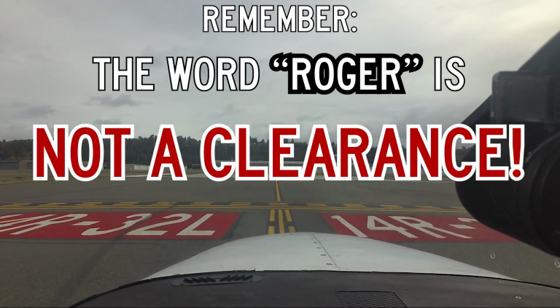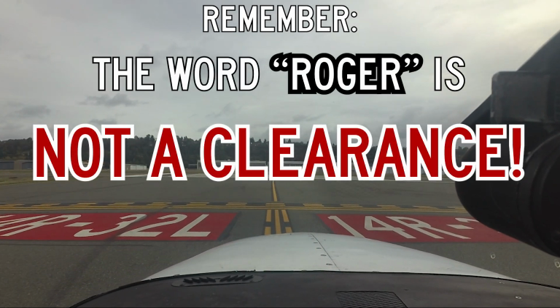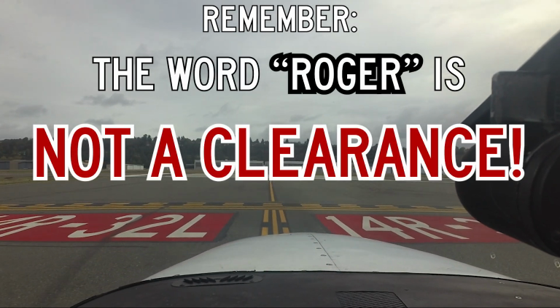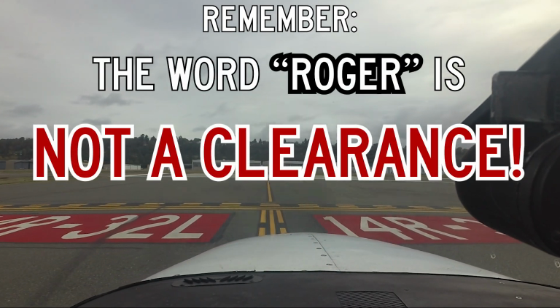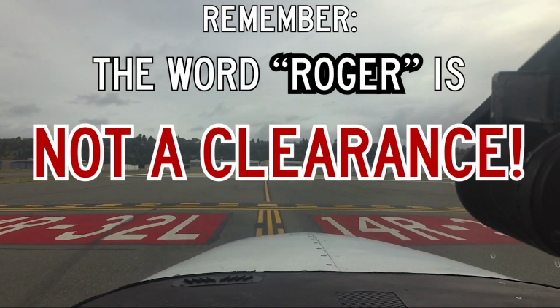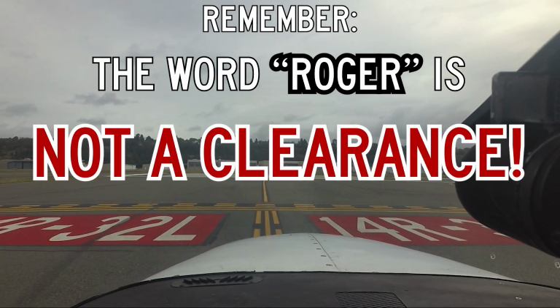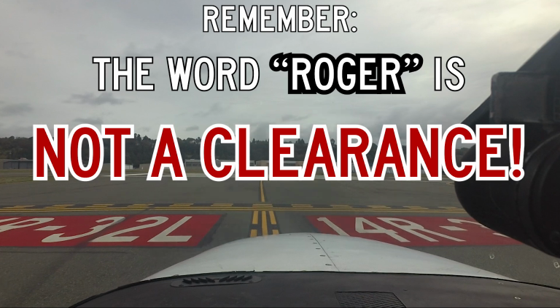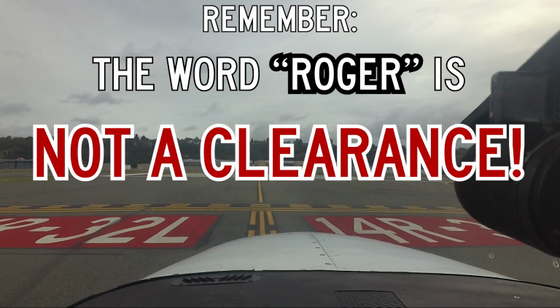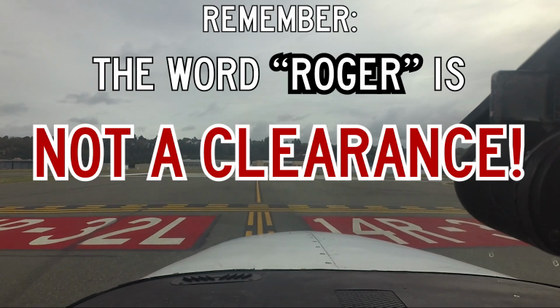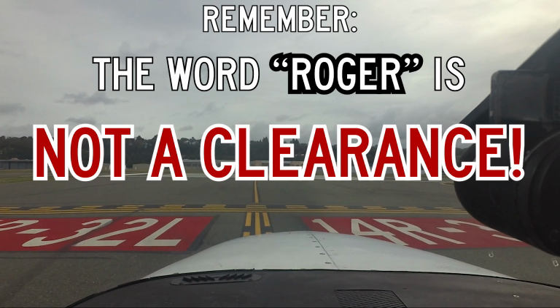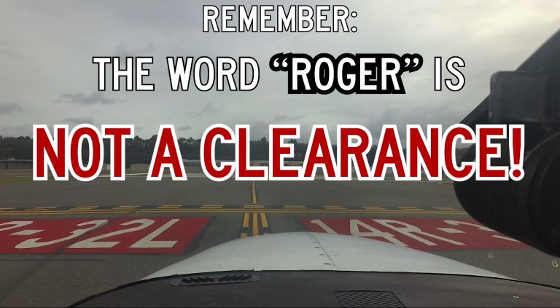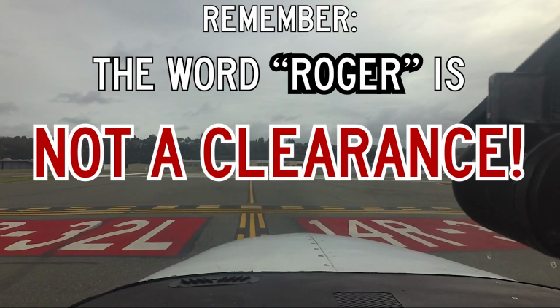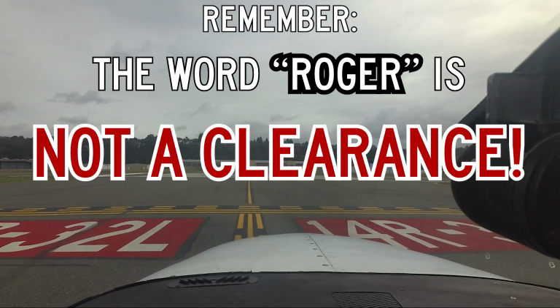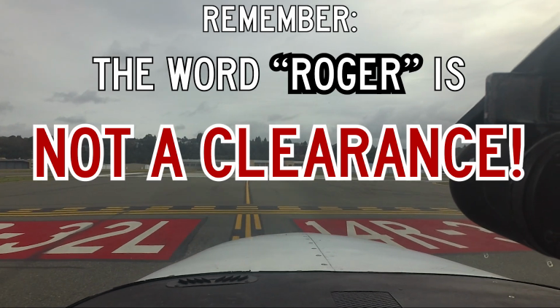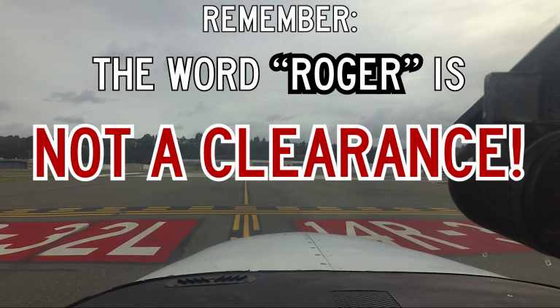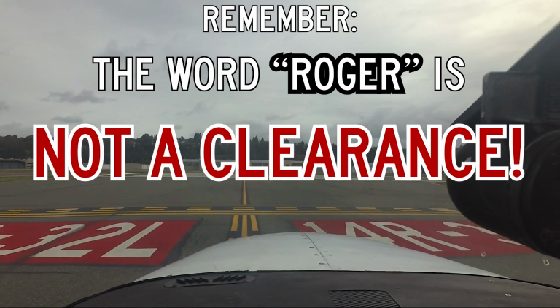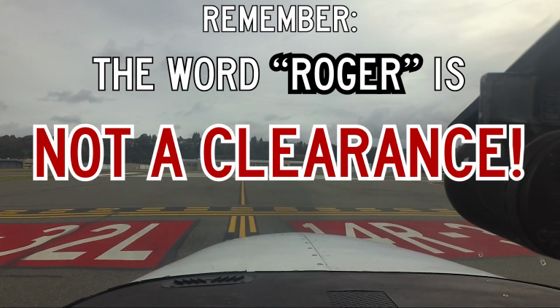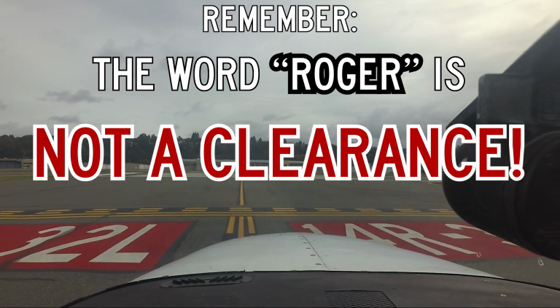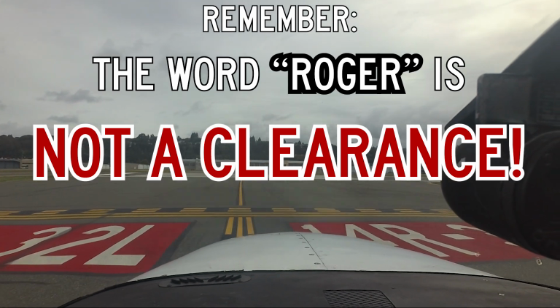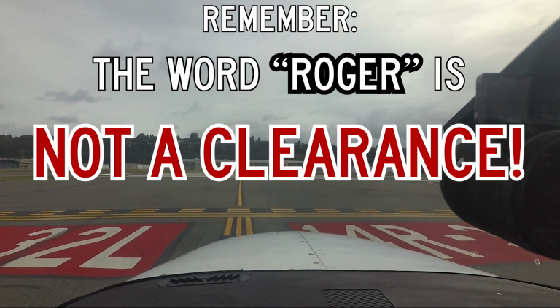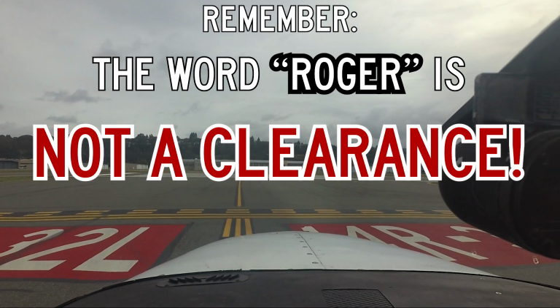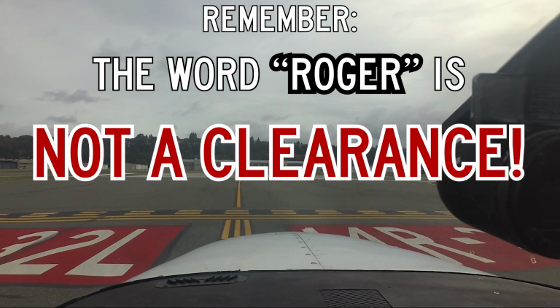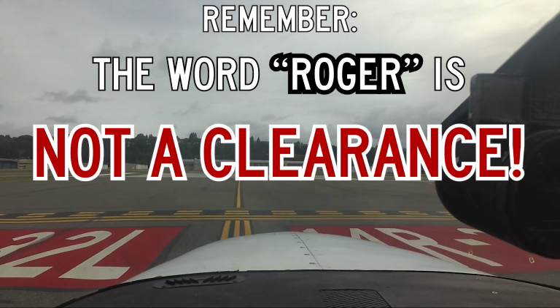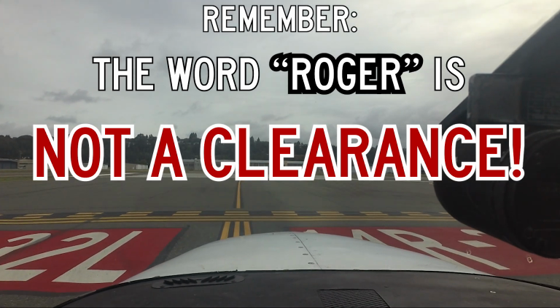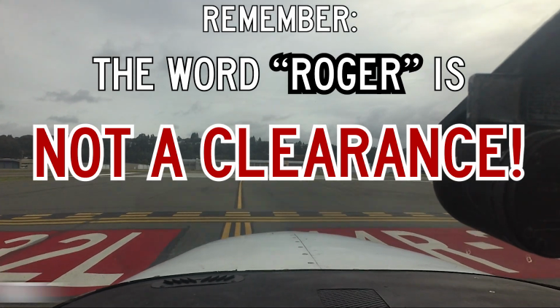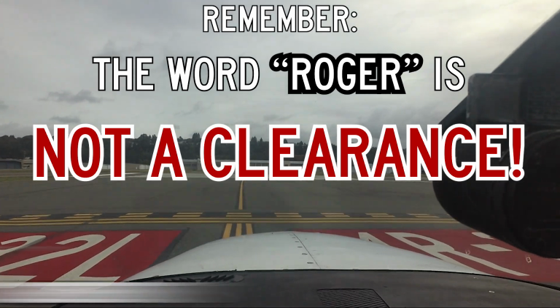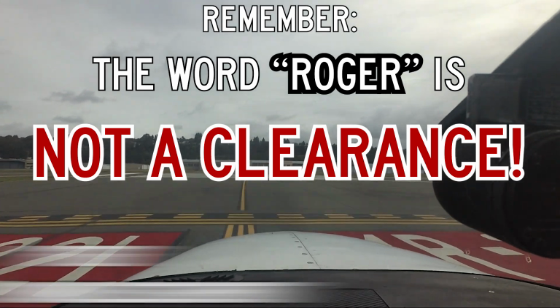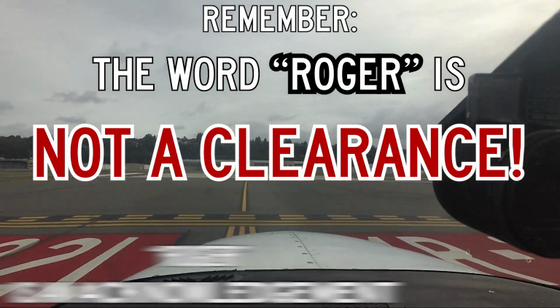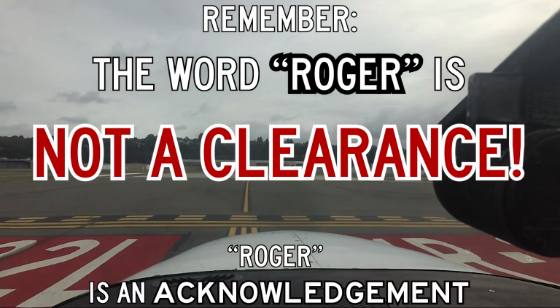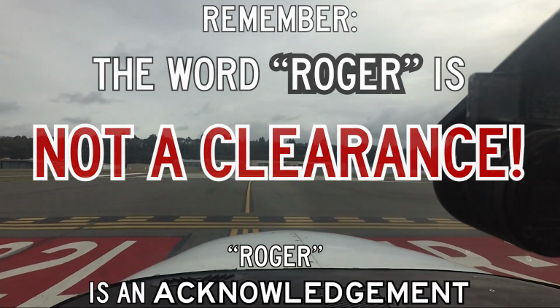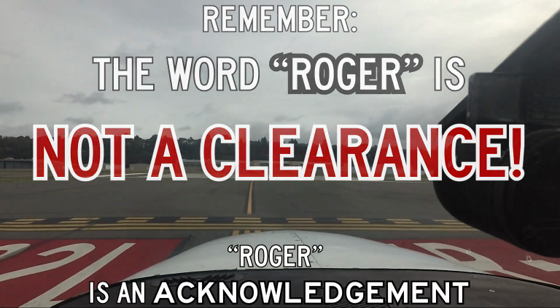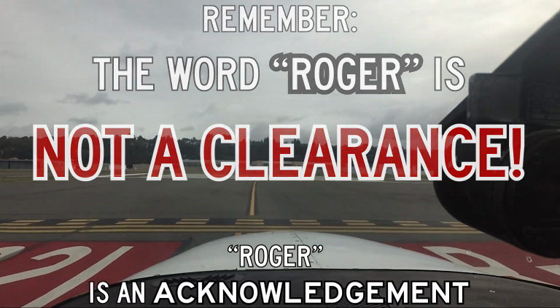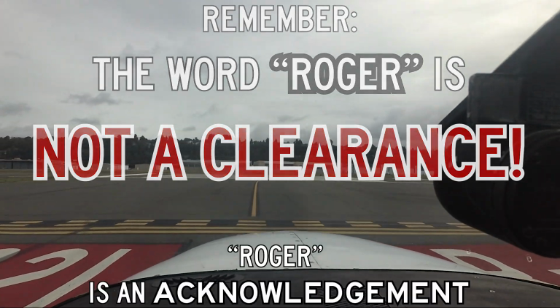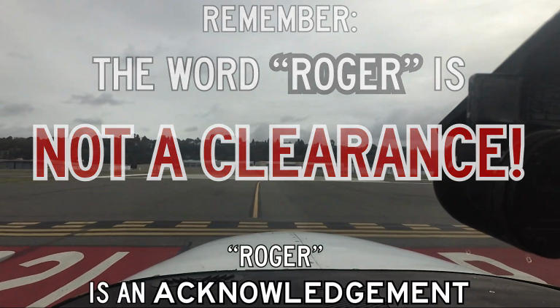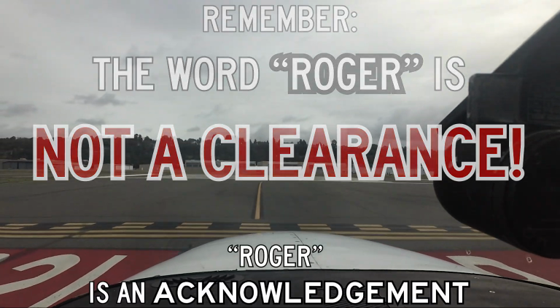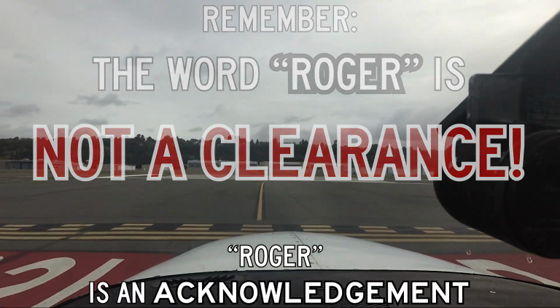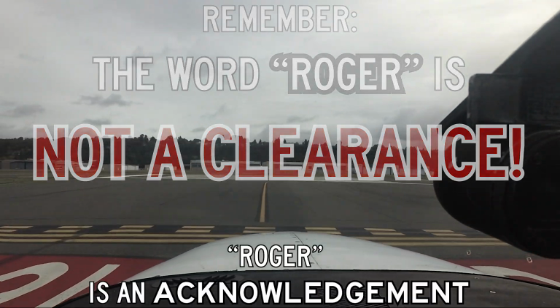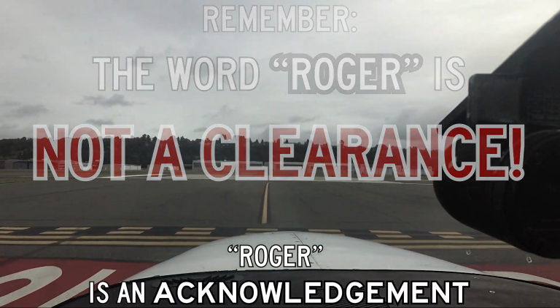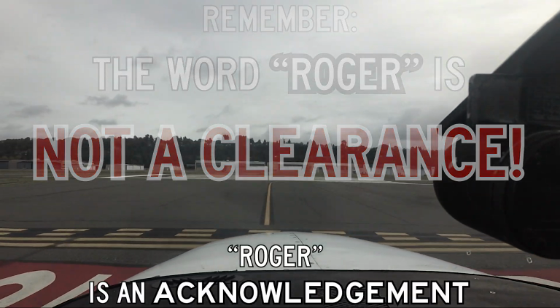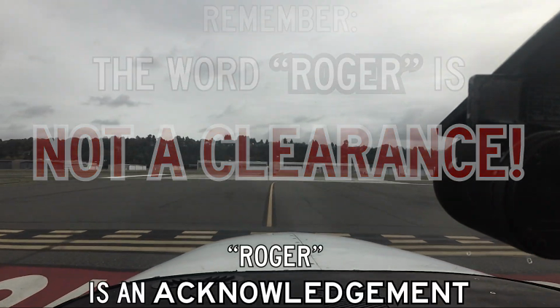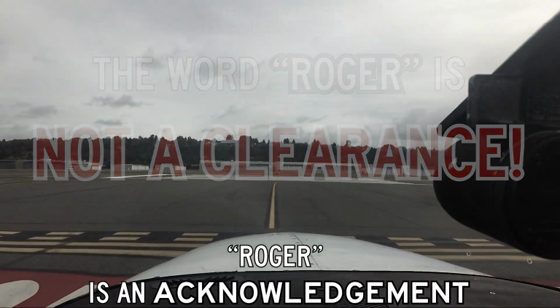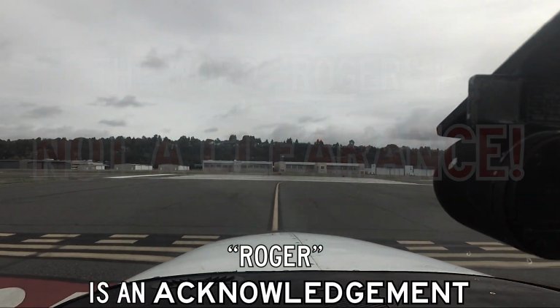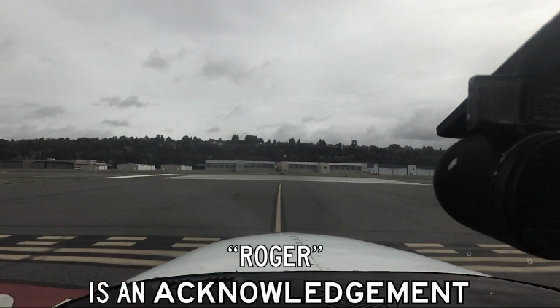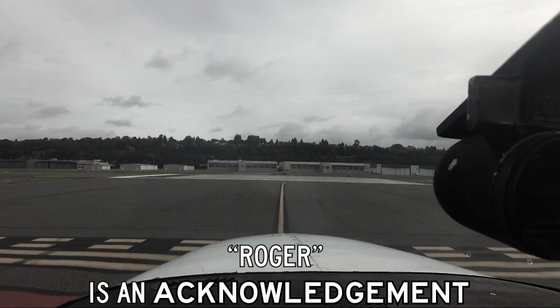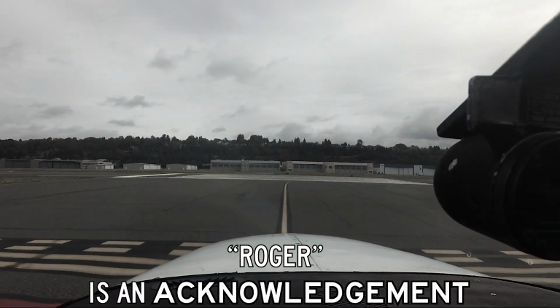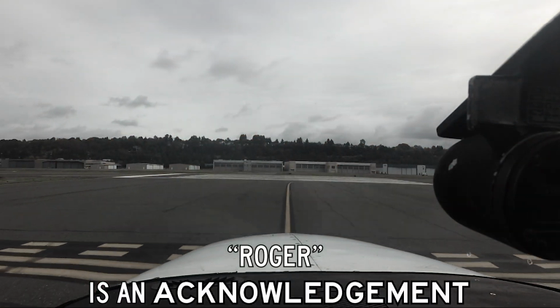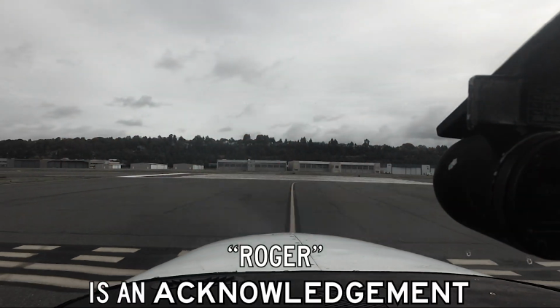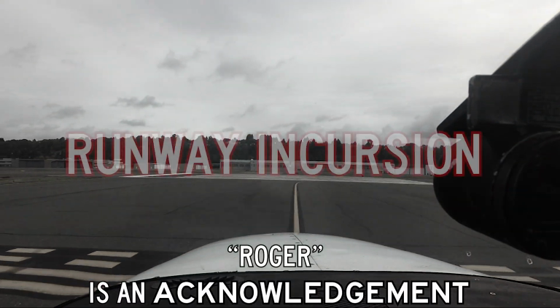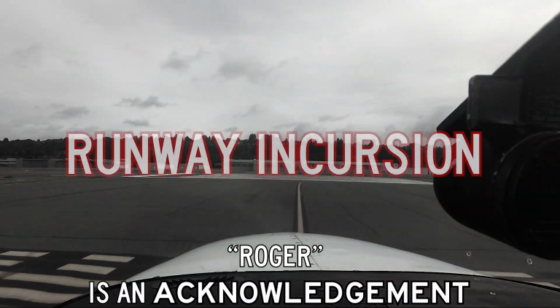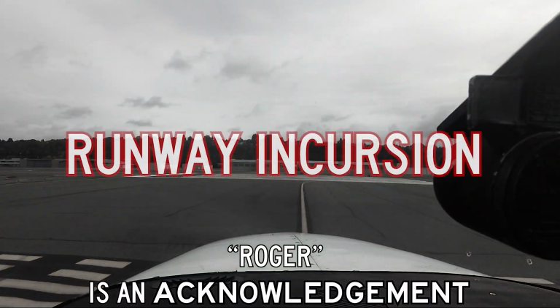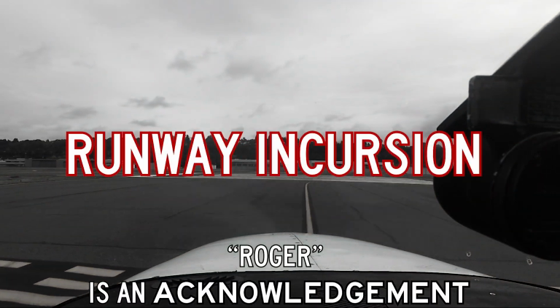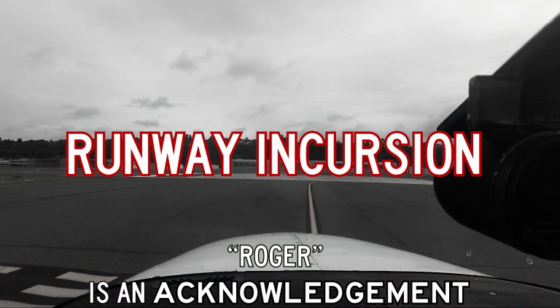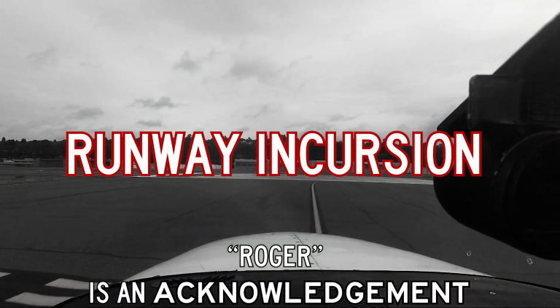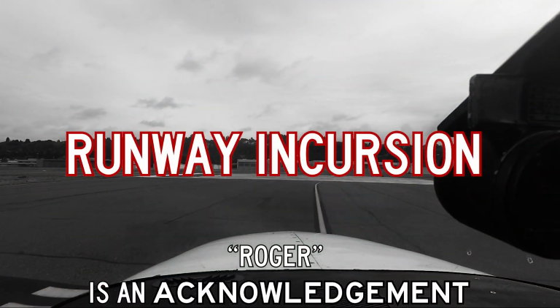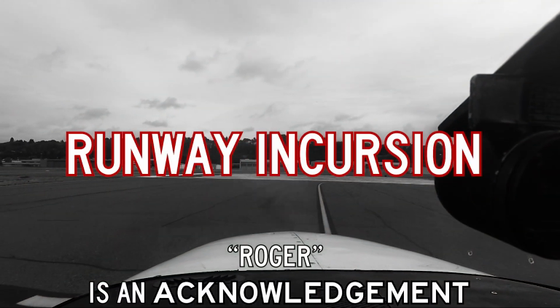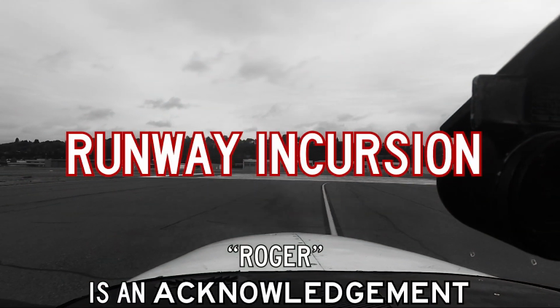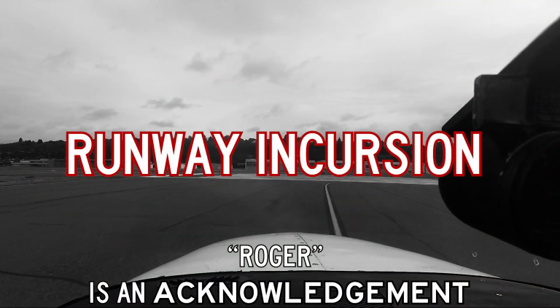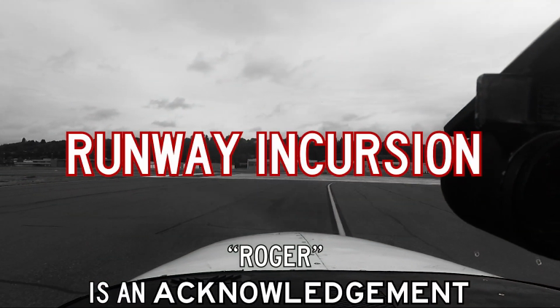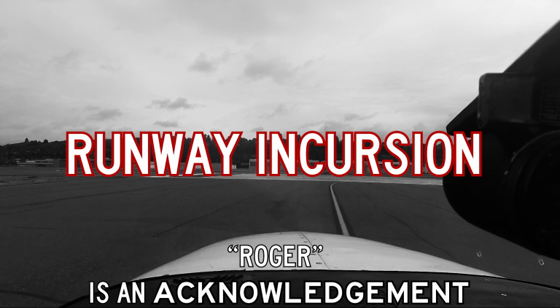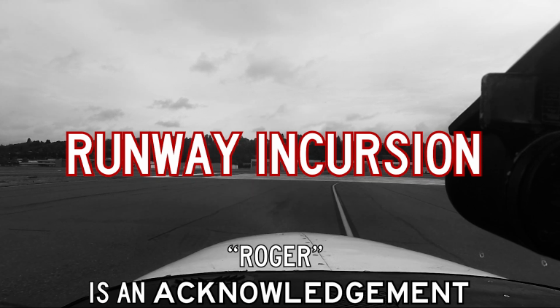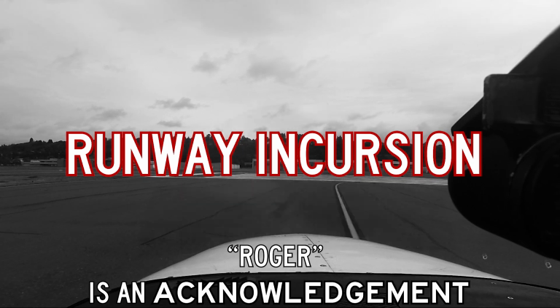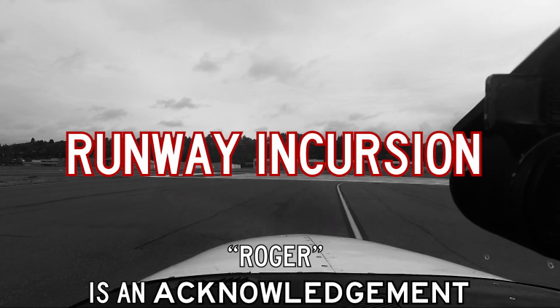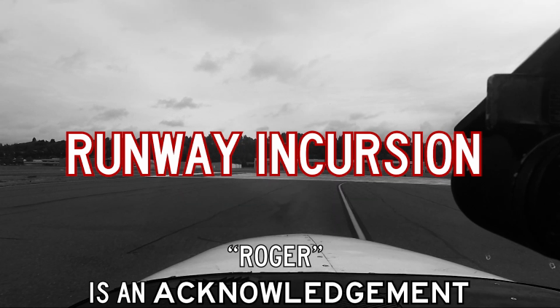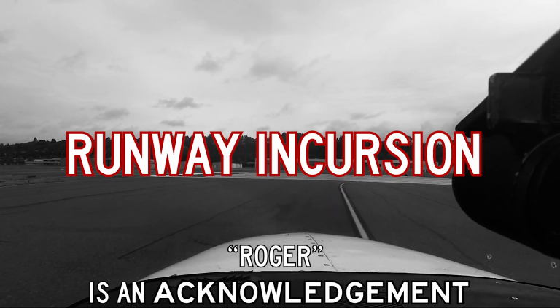Remember, the word Roger is not a clearance. It is simply an acknowledgement to your last transmission.